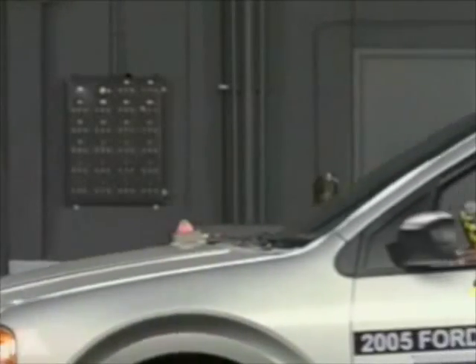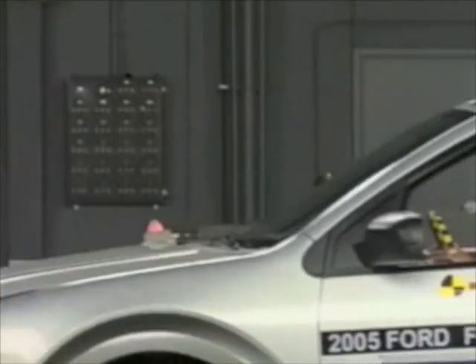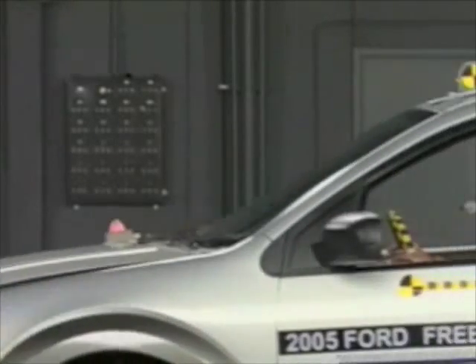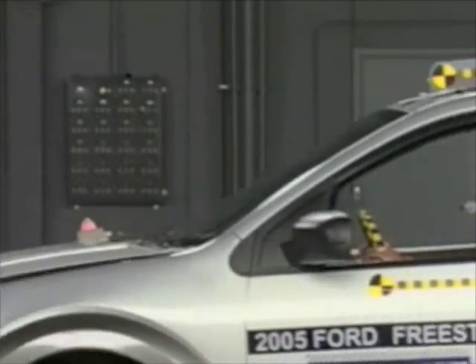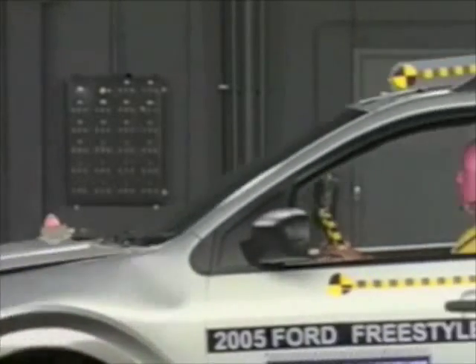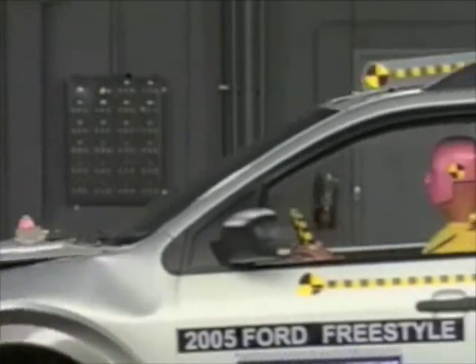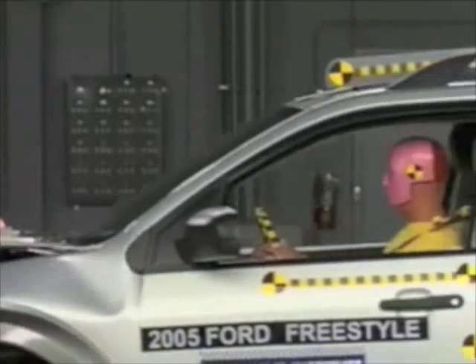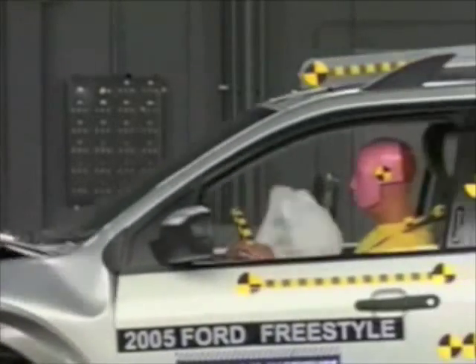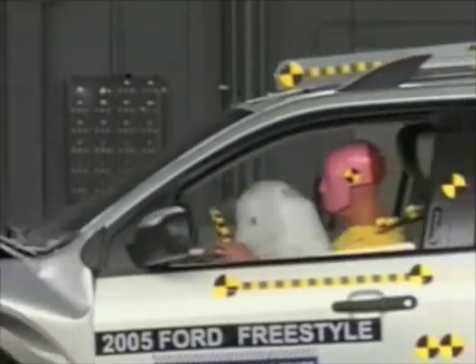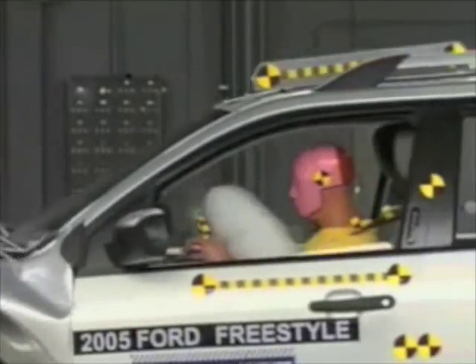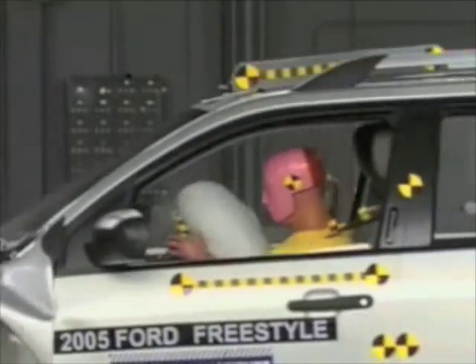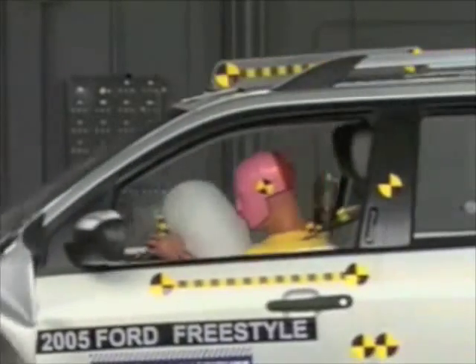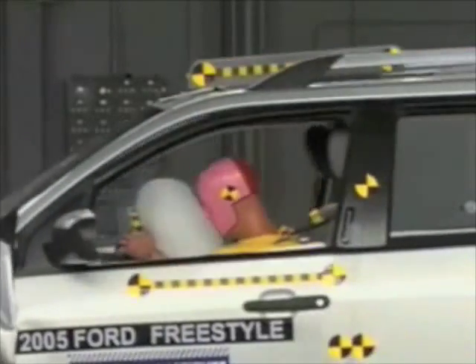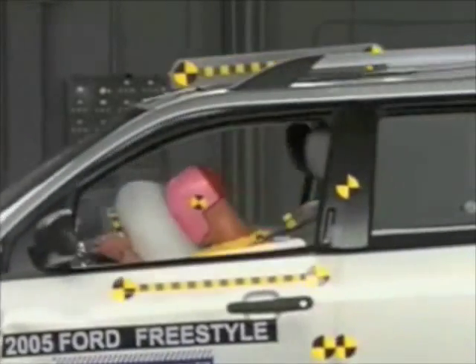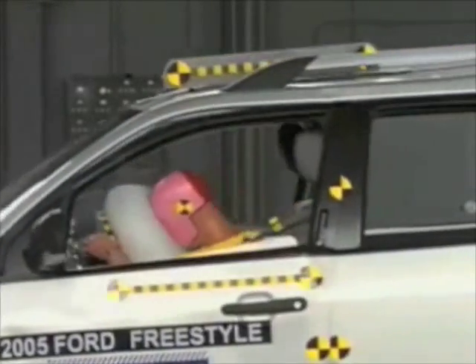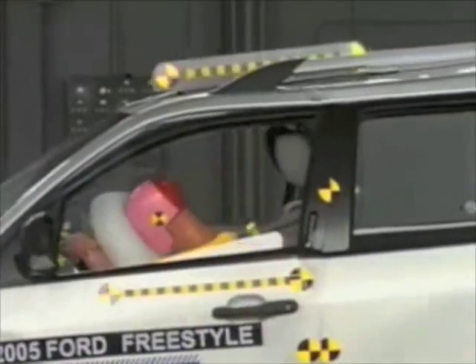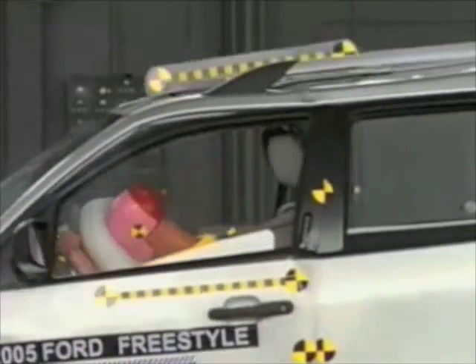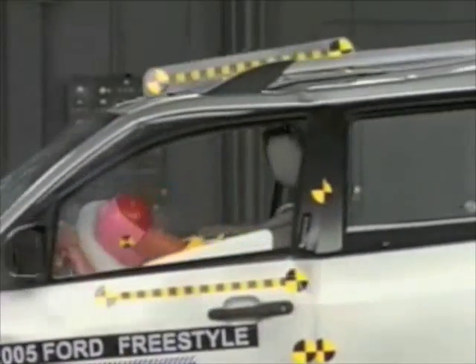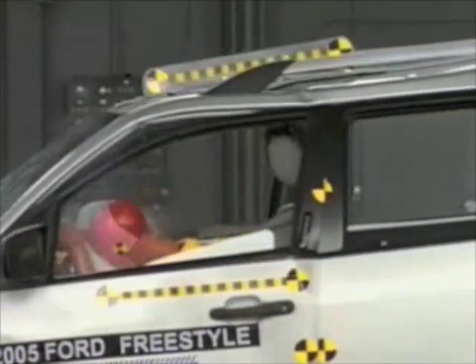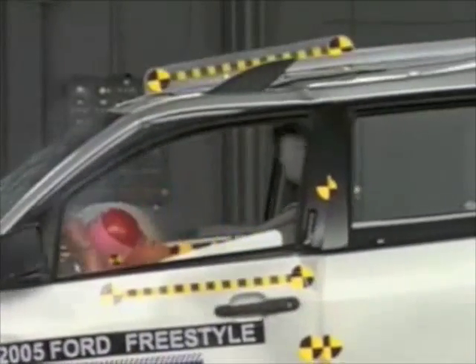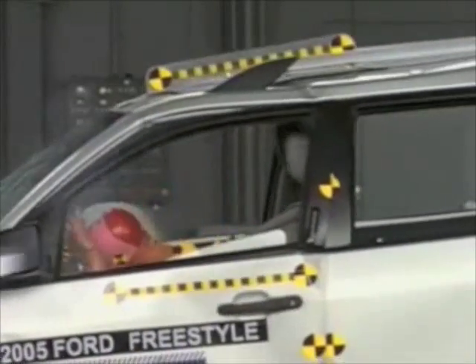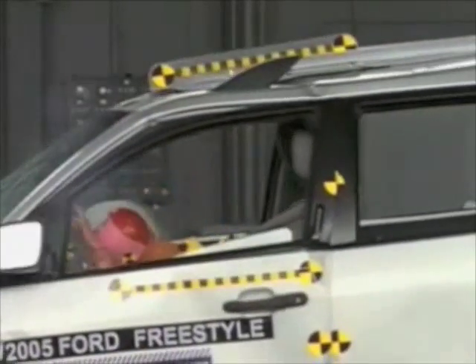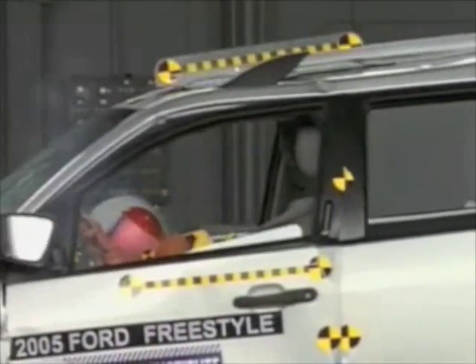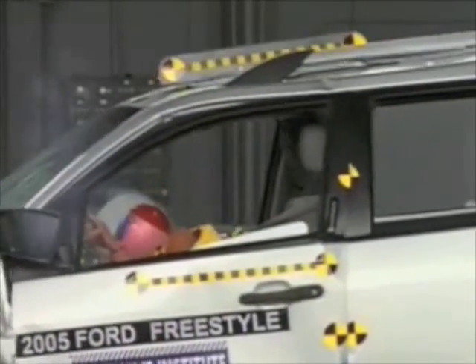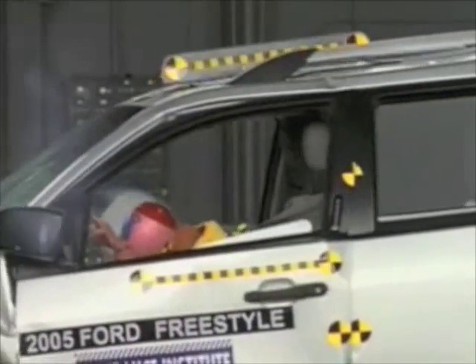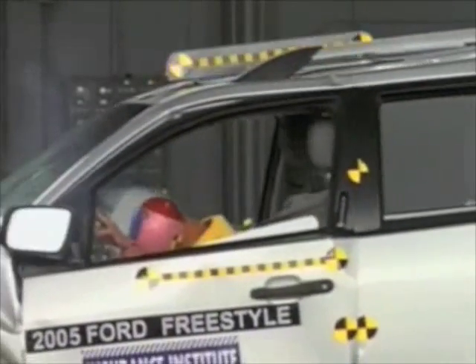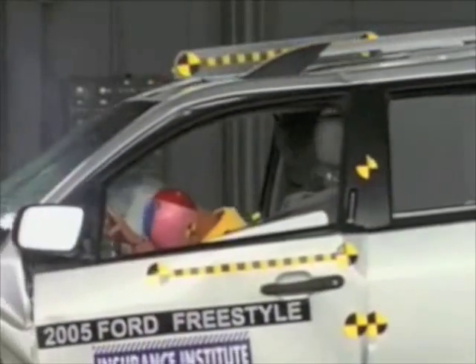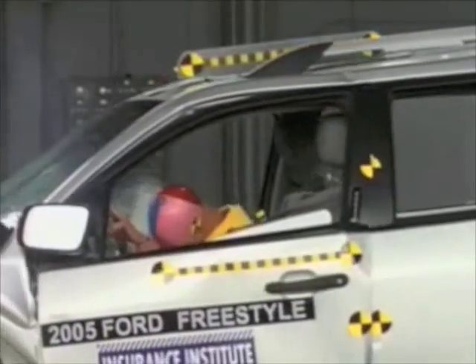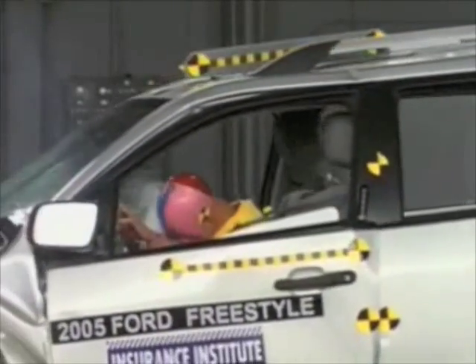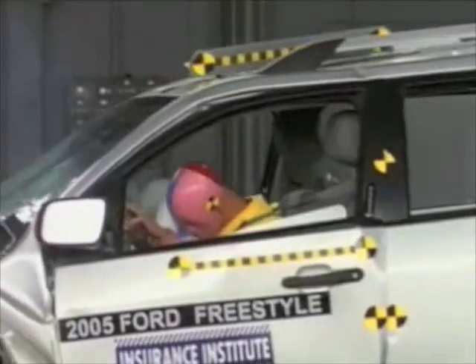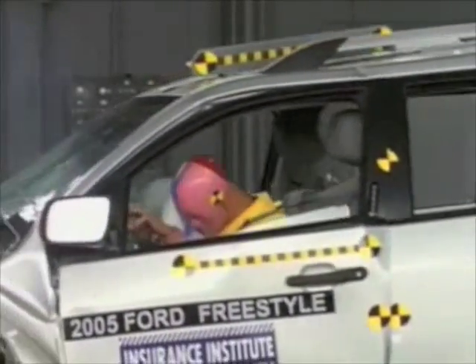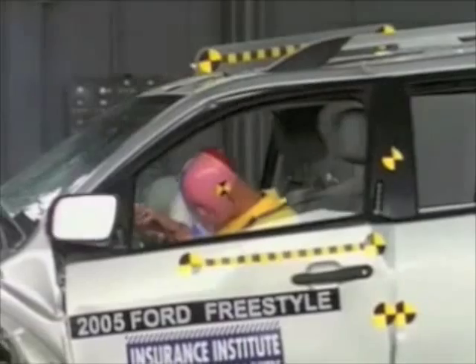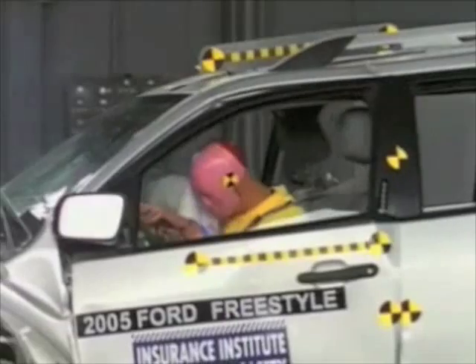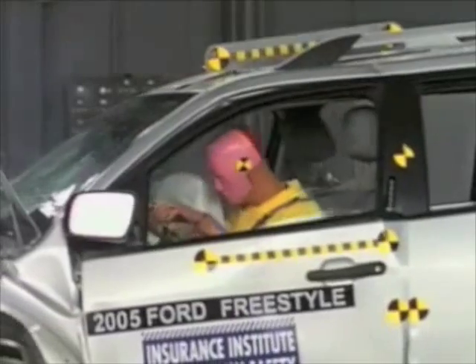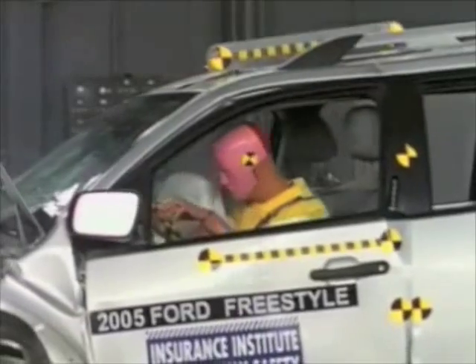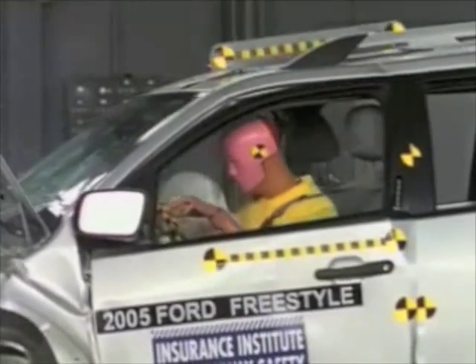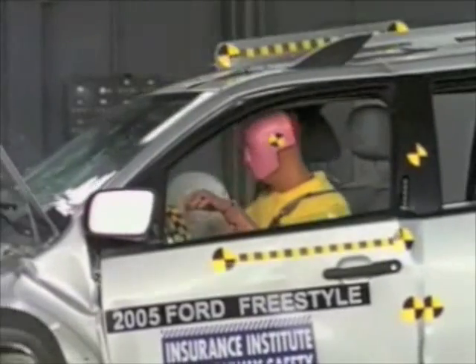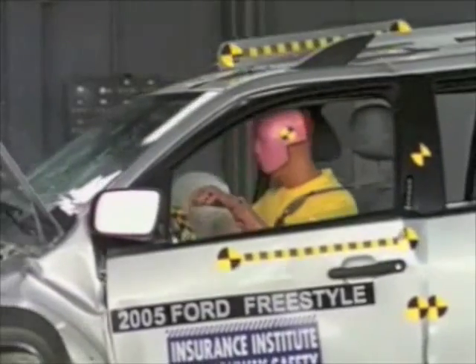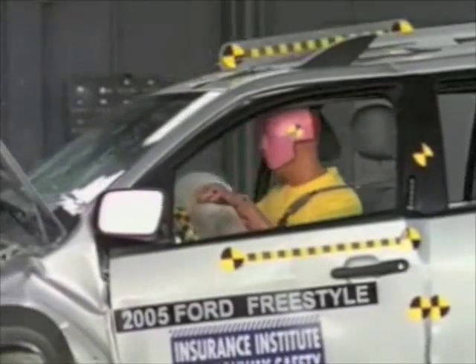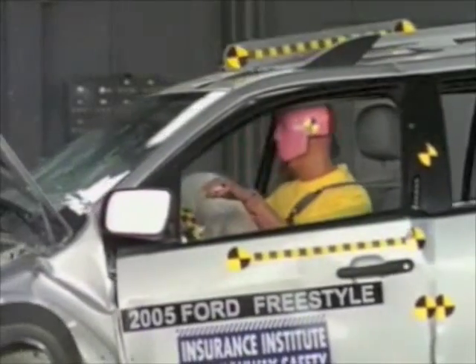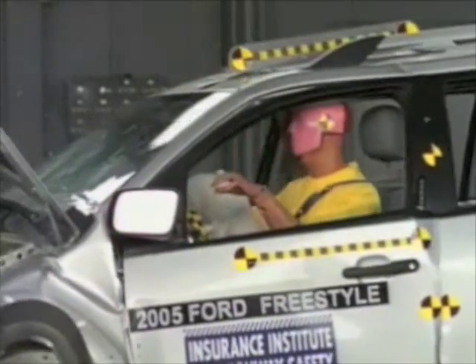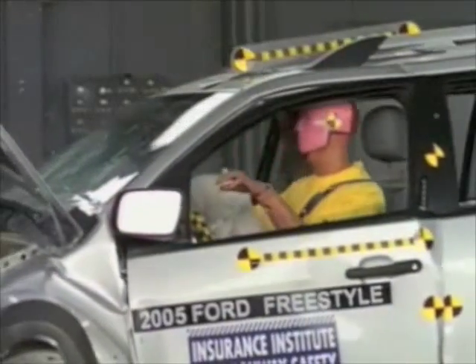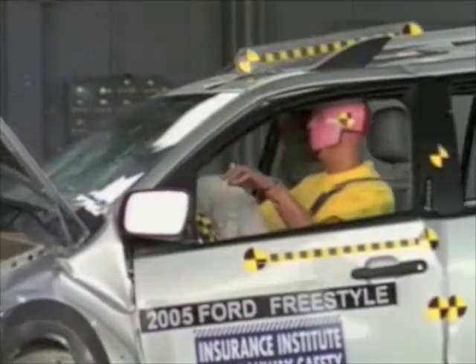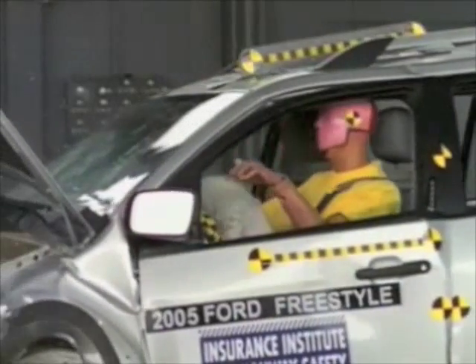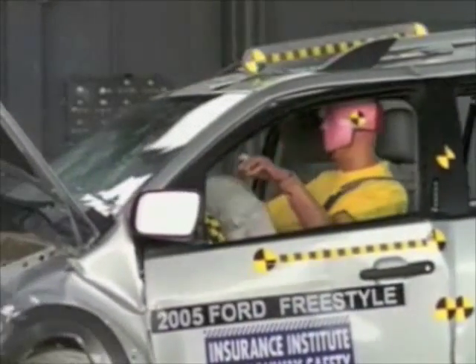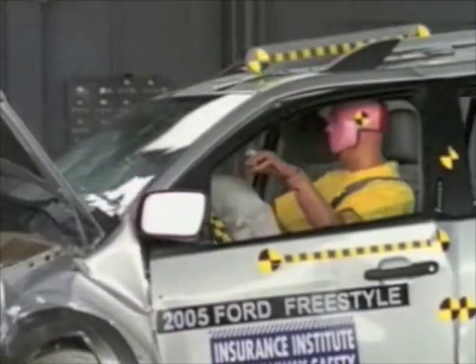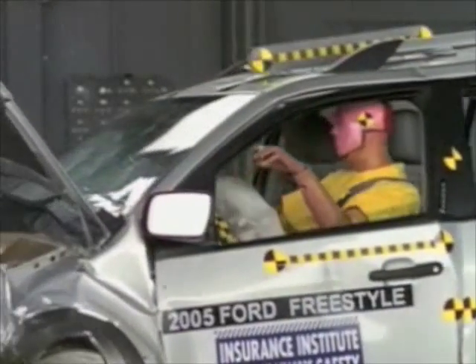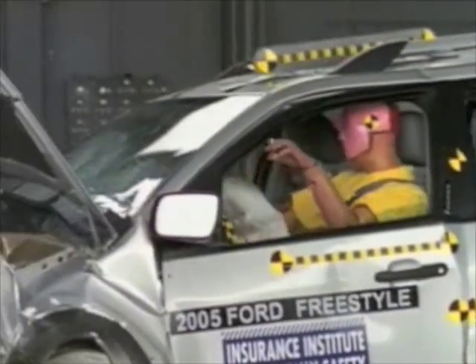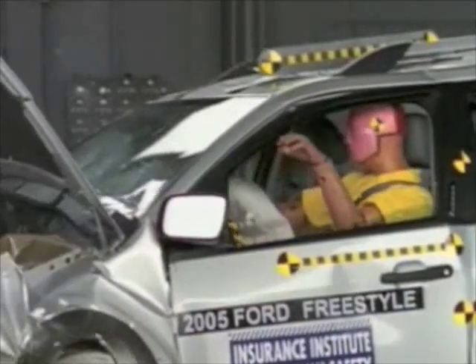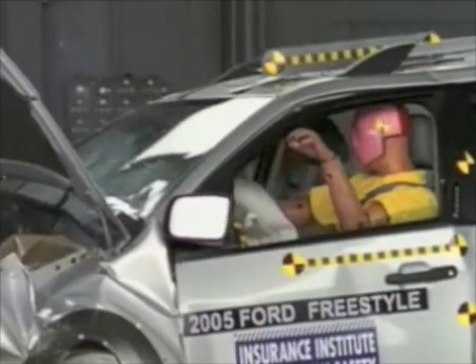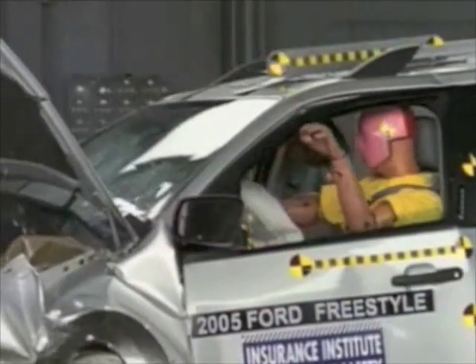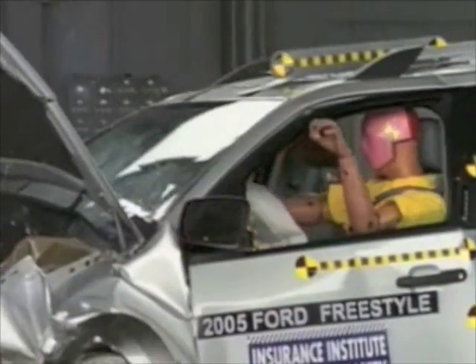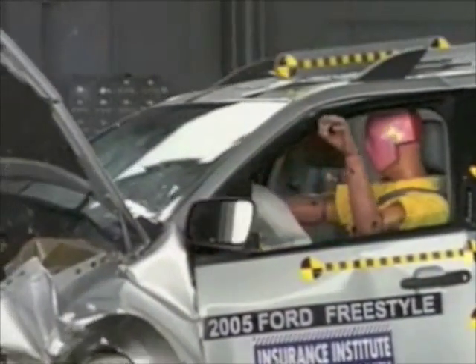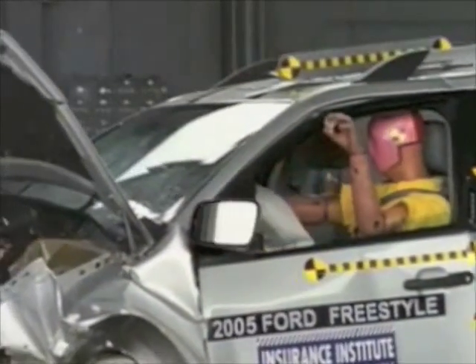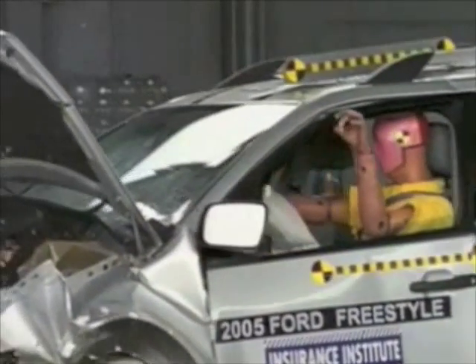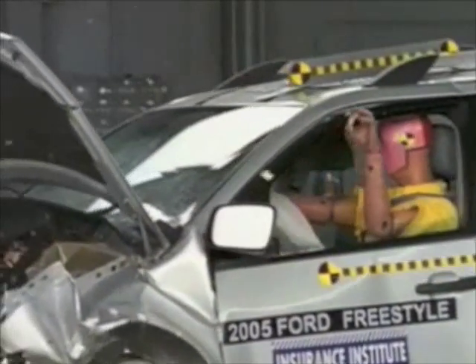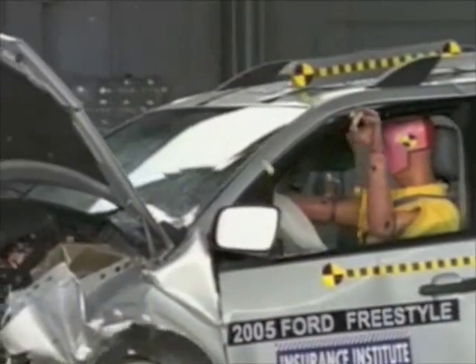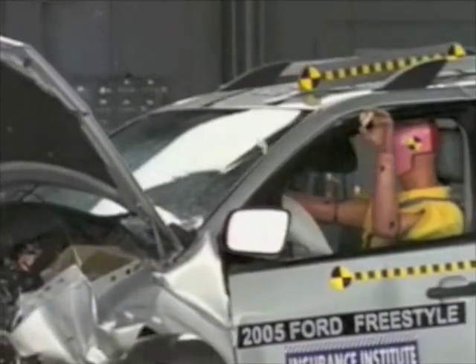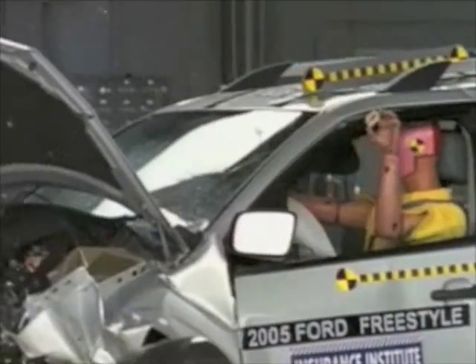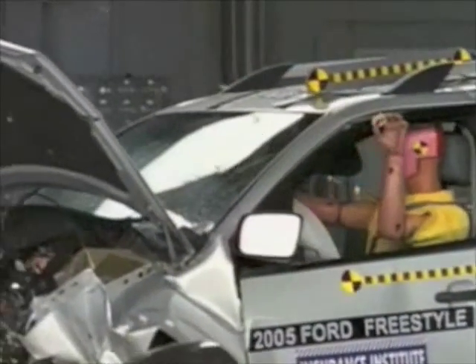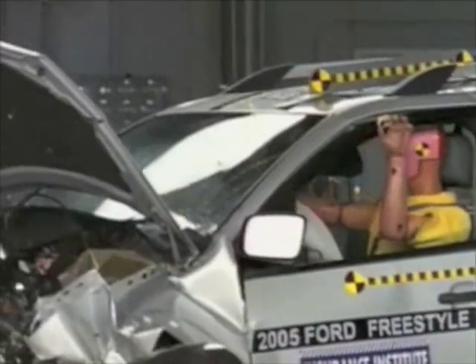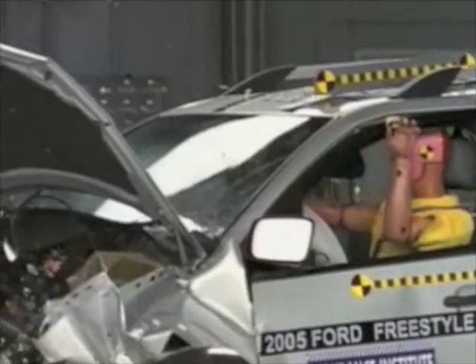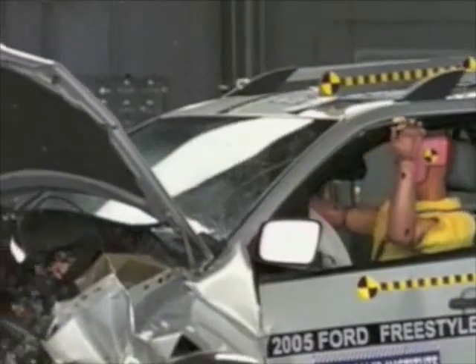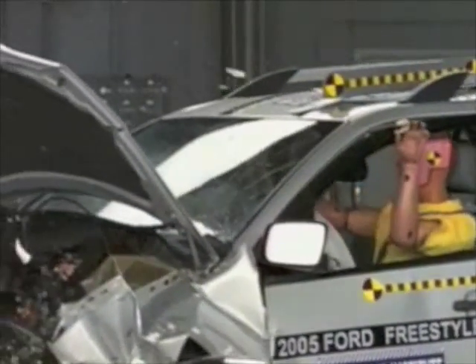As demonstrated, there is minimal intrusion into the driver's space and a low risk of injury to the chest, legs and feet.